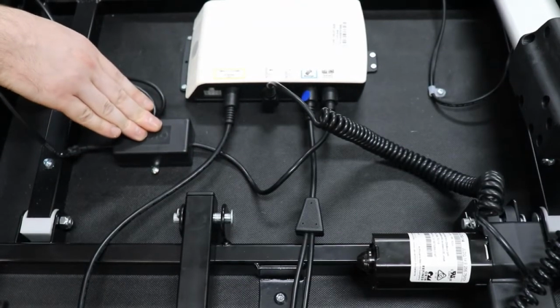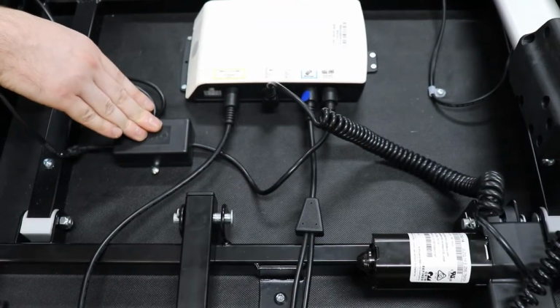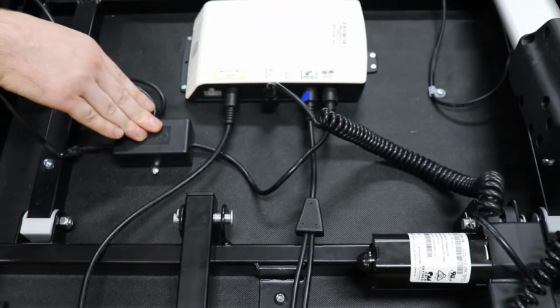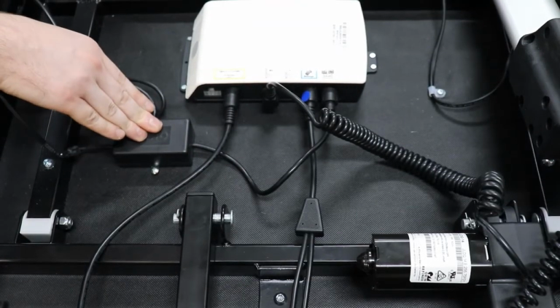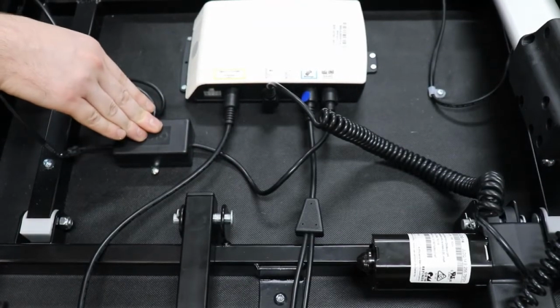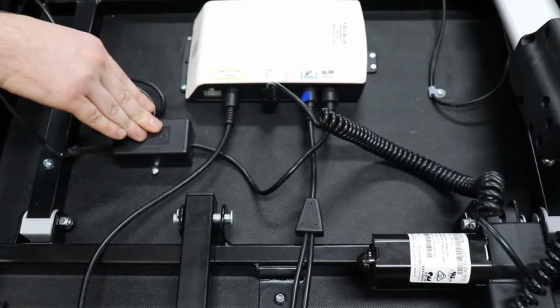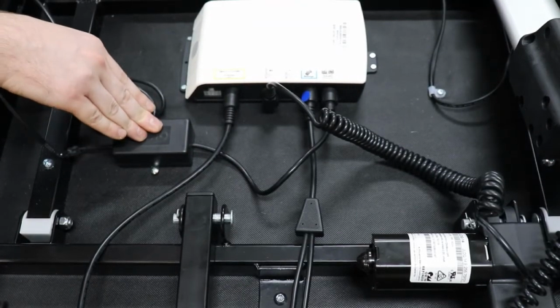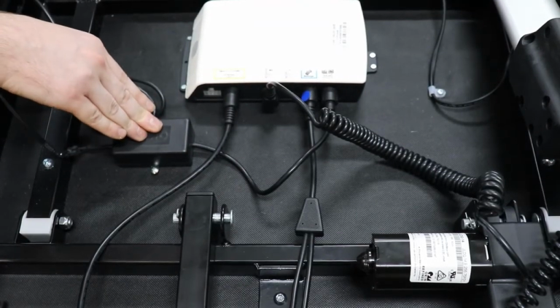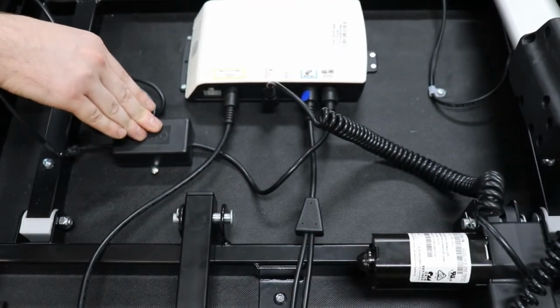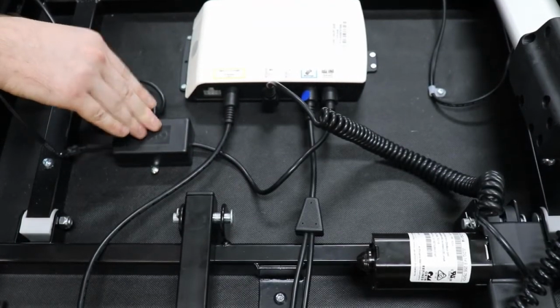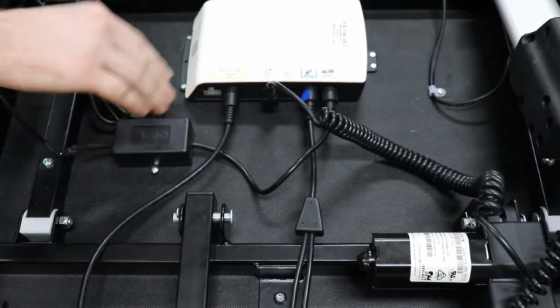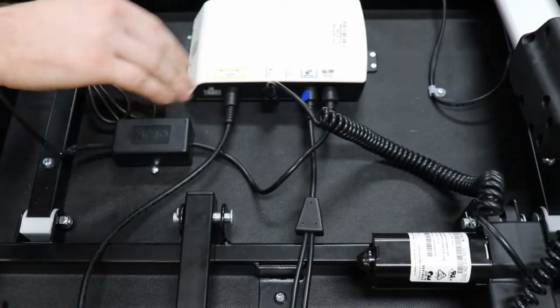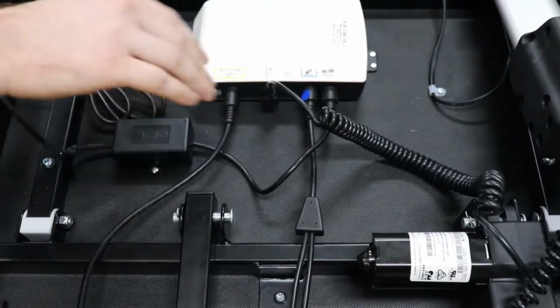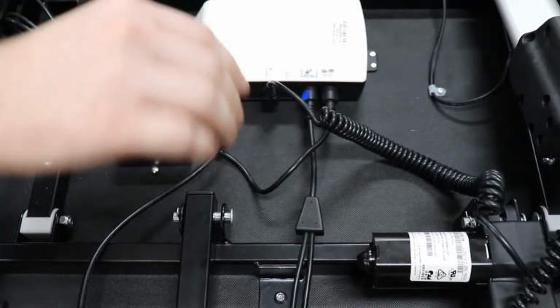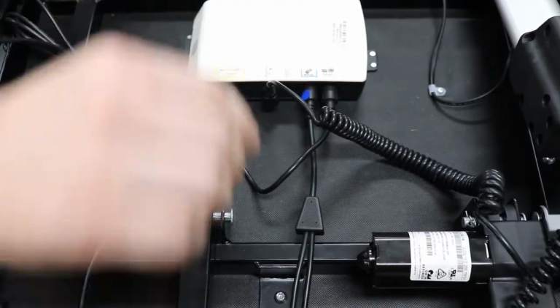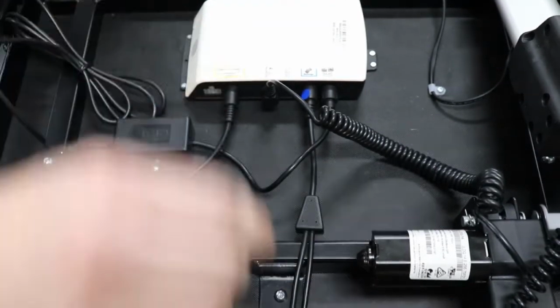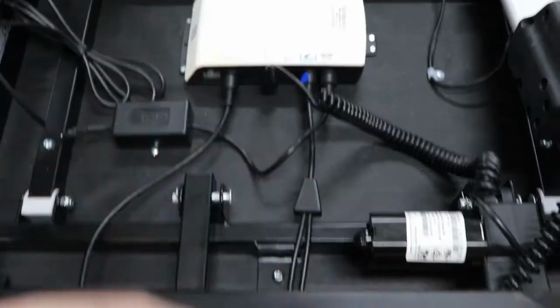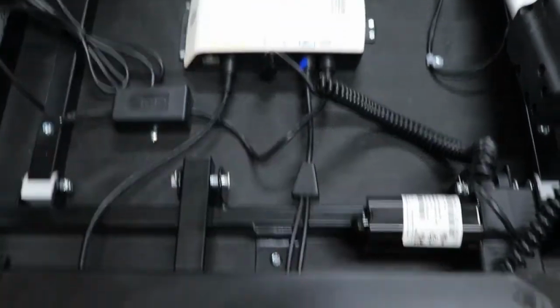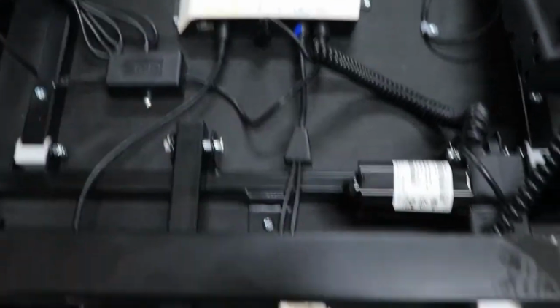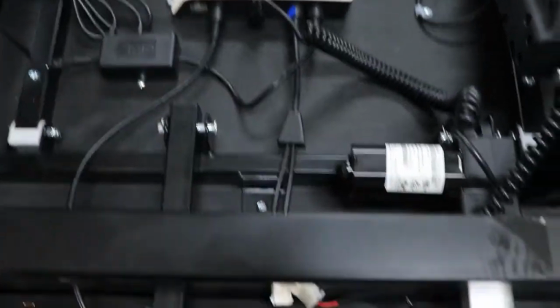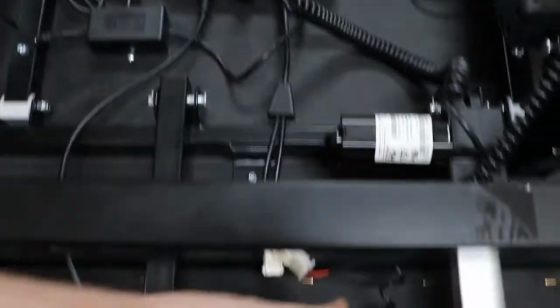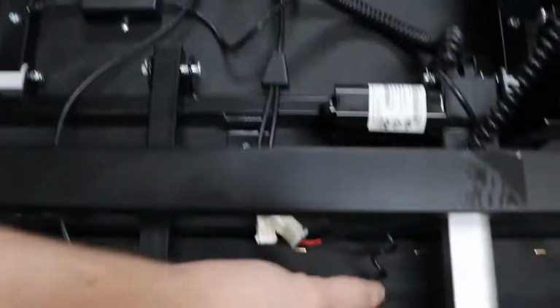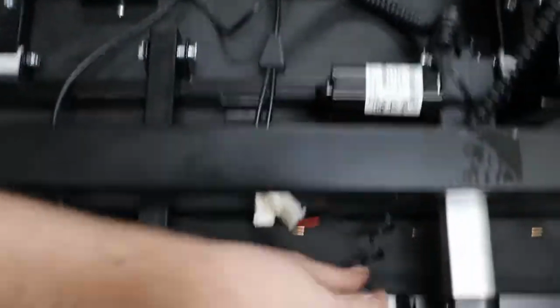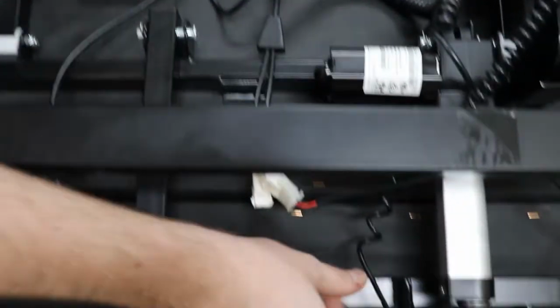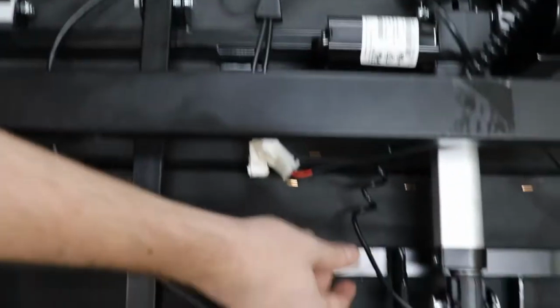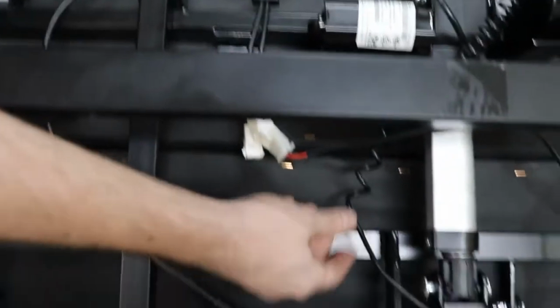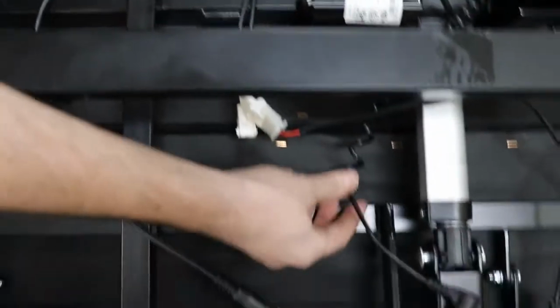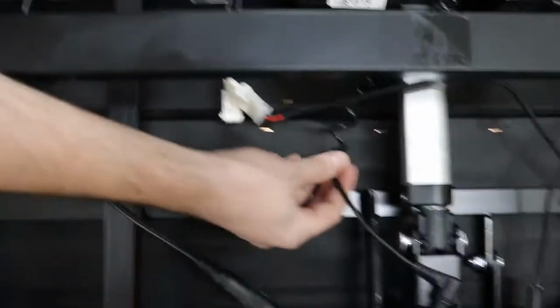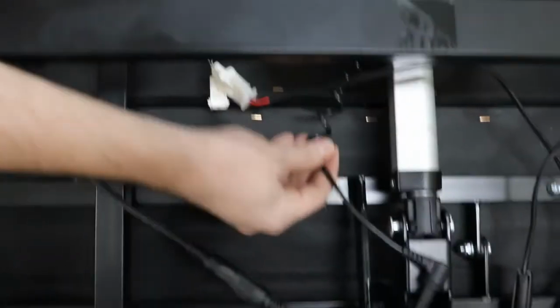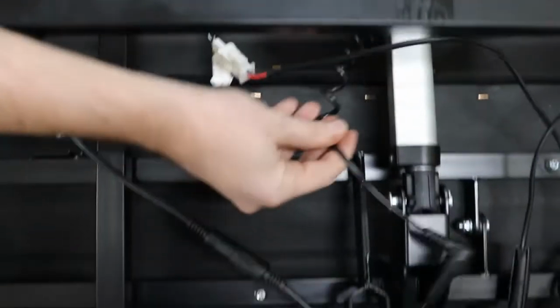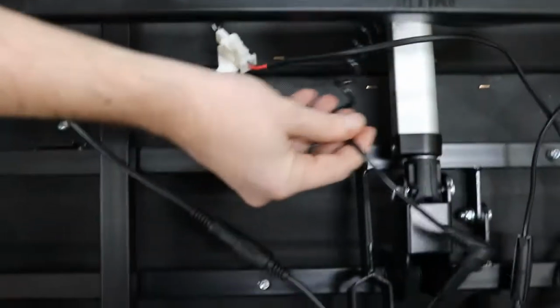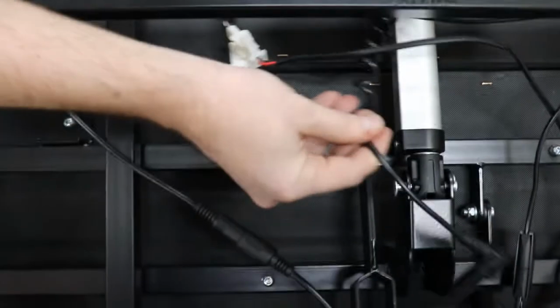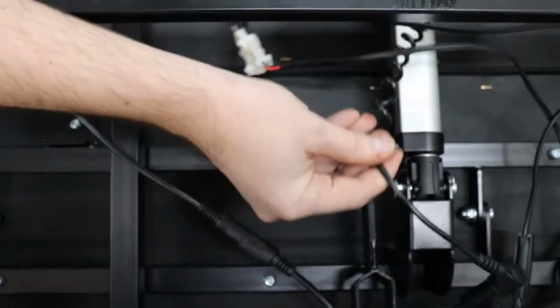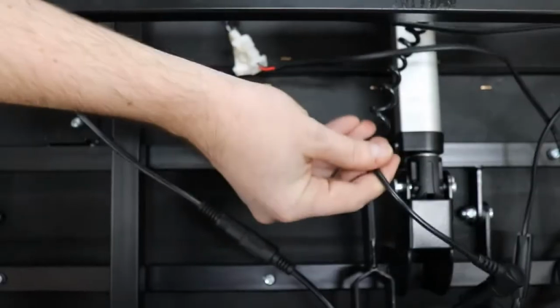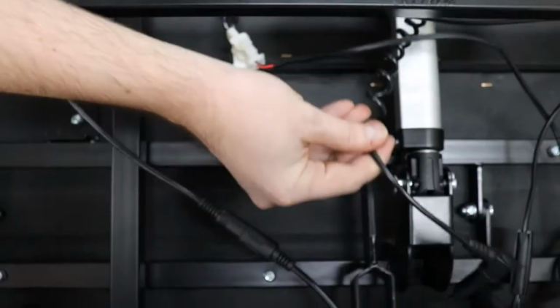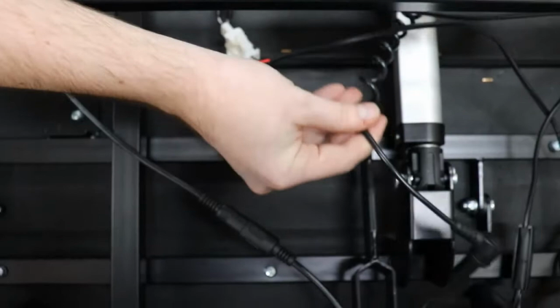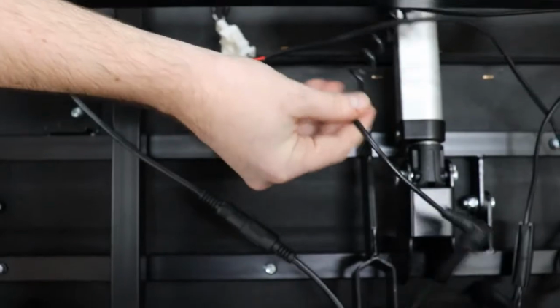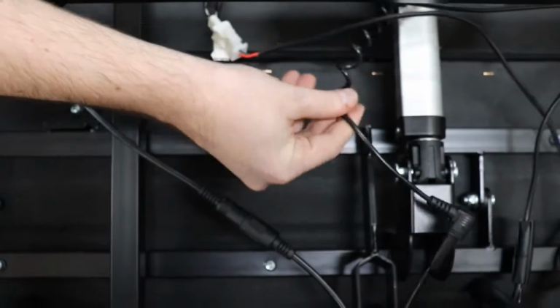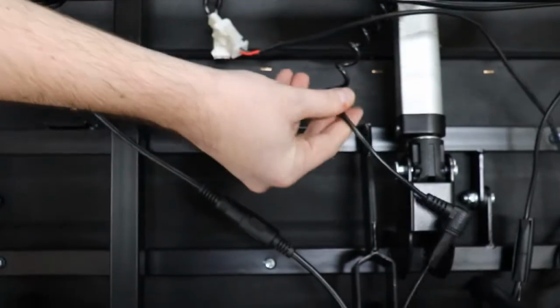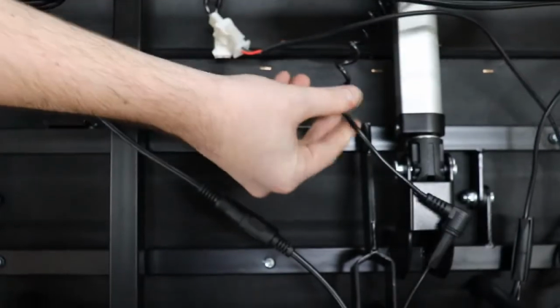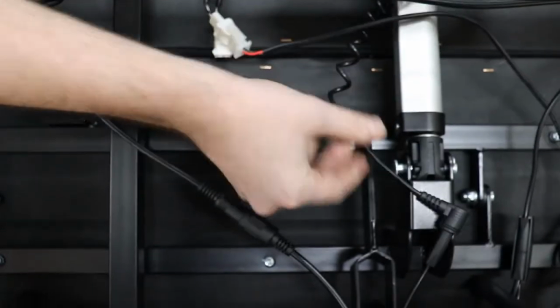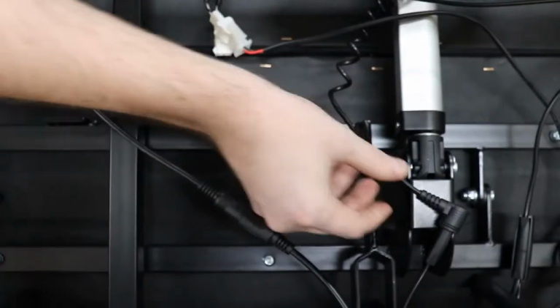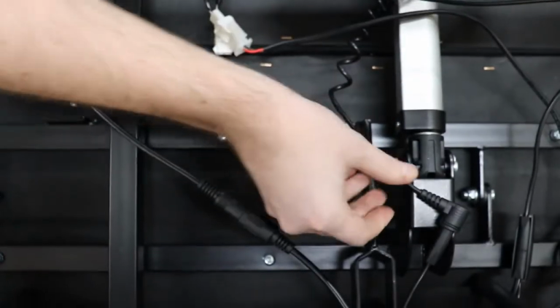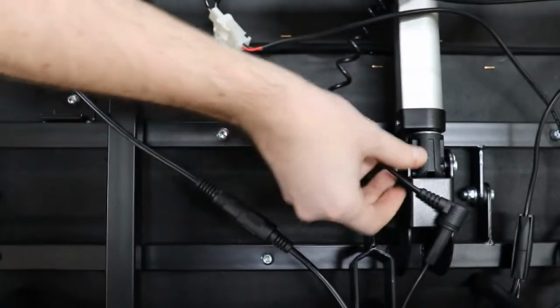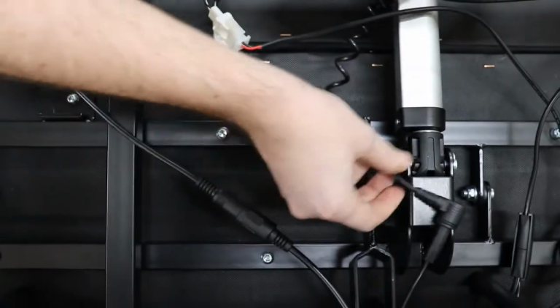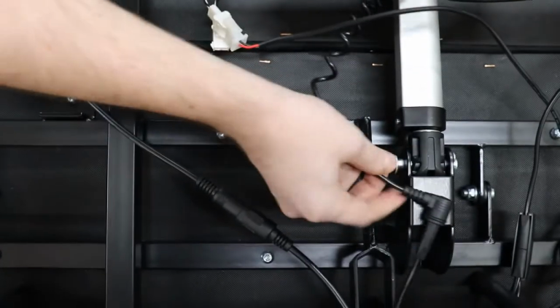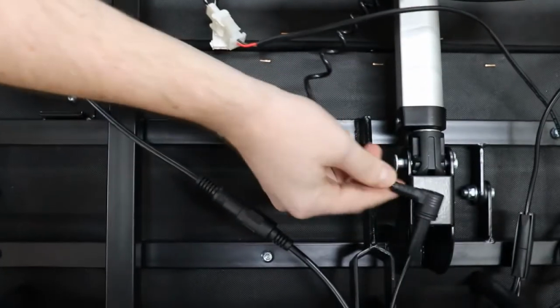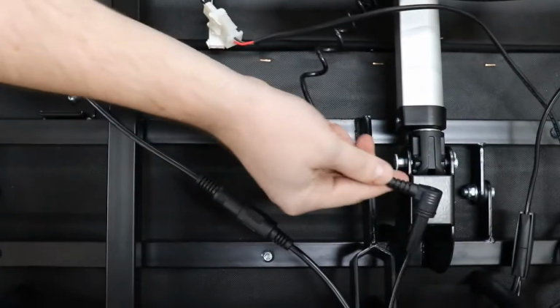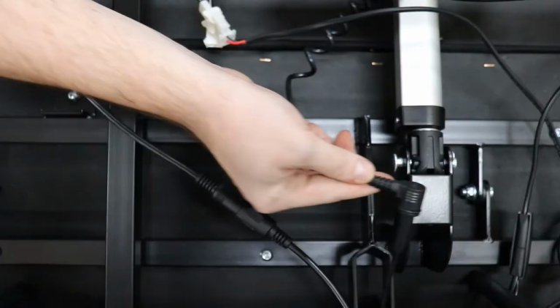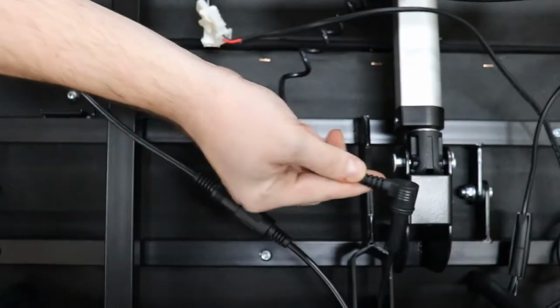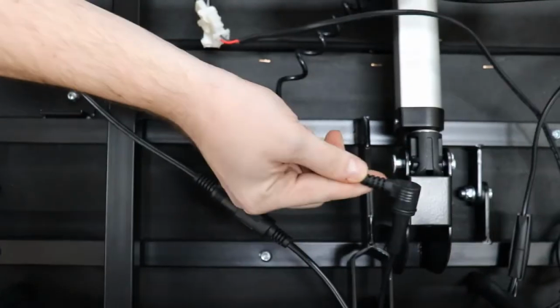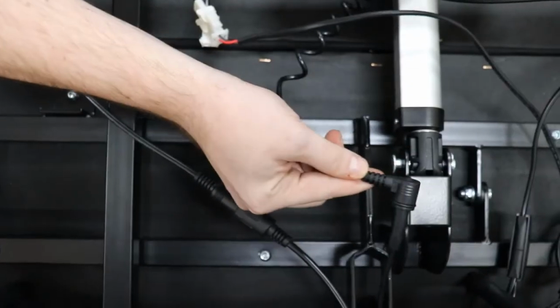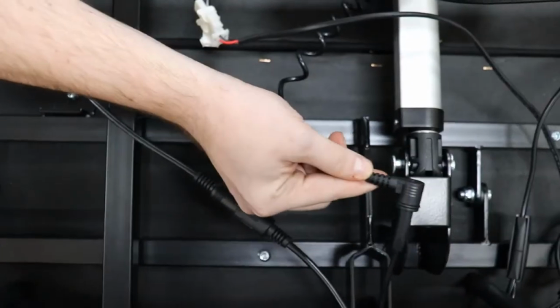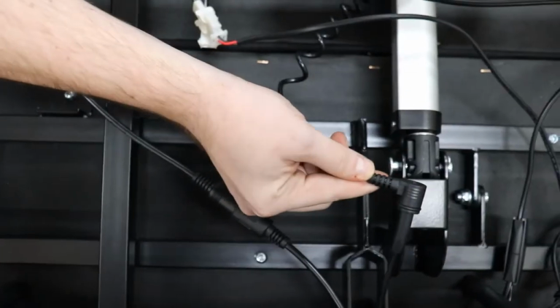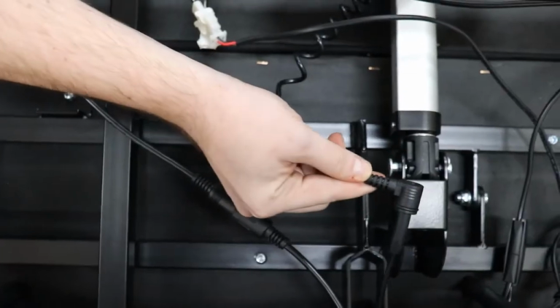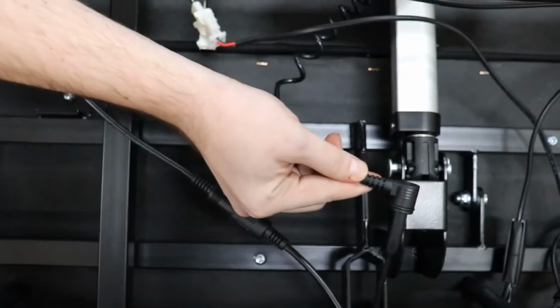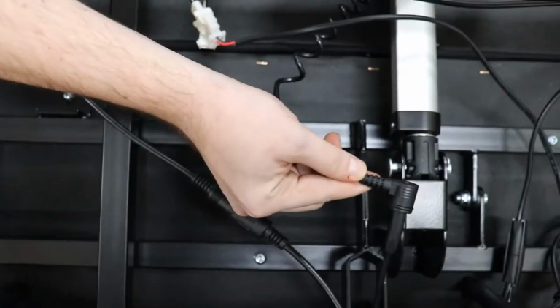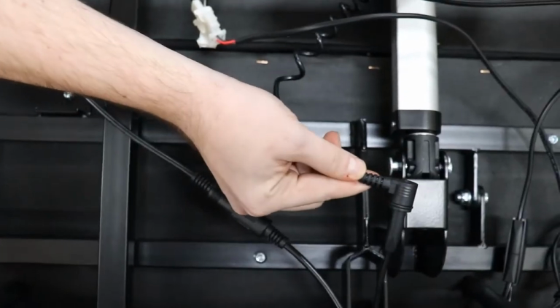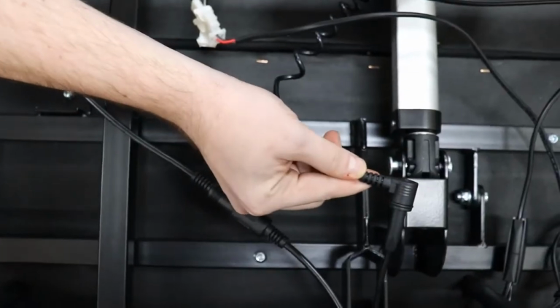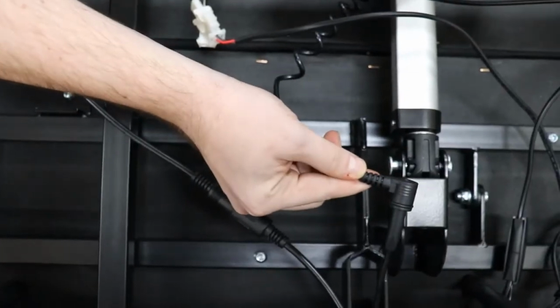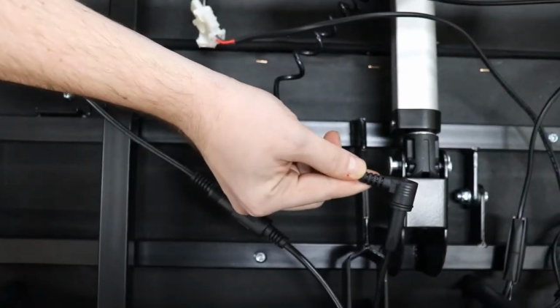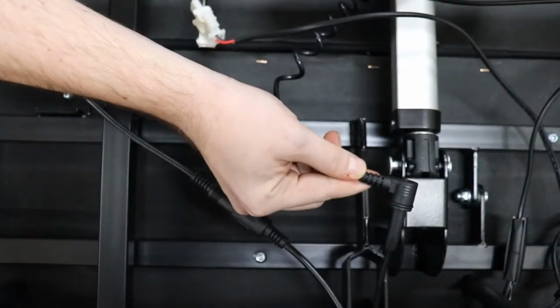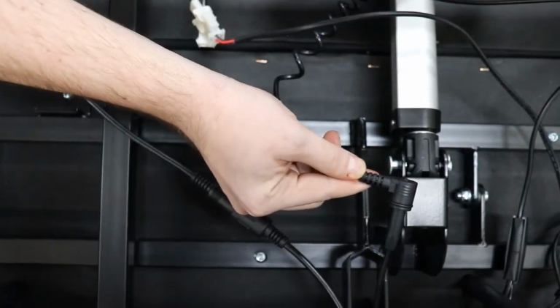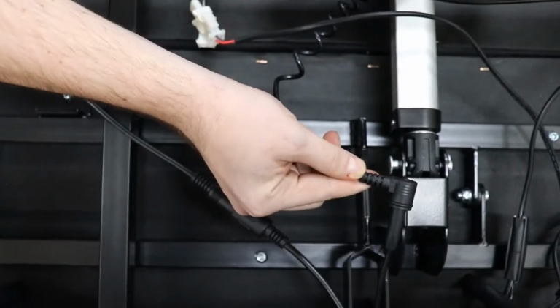Please ensure that your leg motor is connected to your head cable.